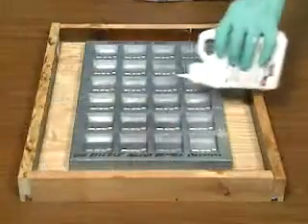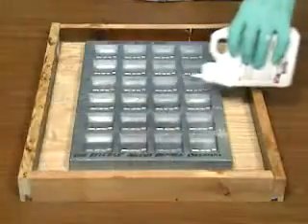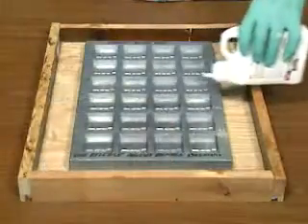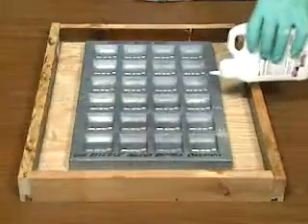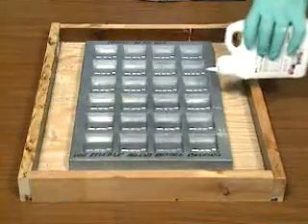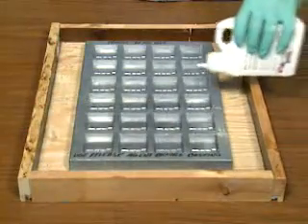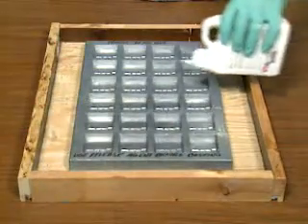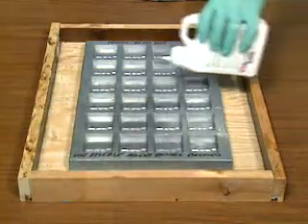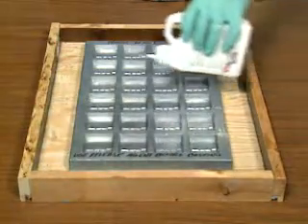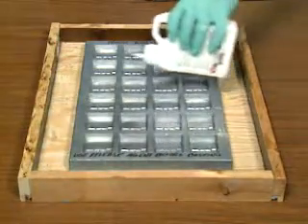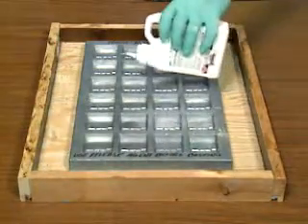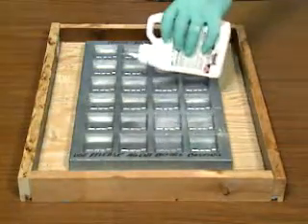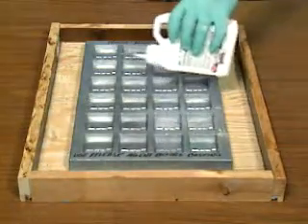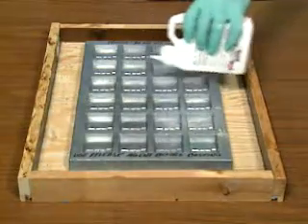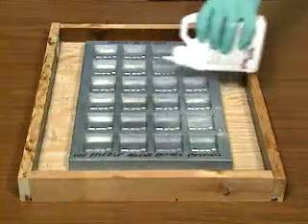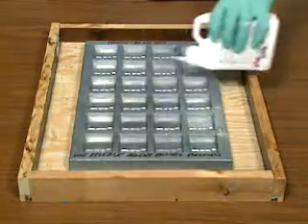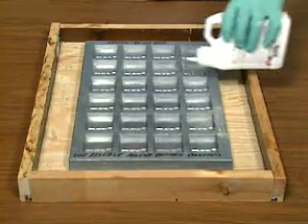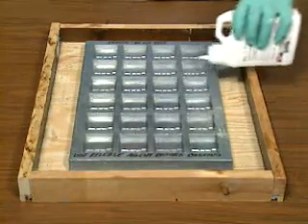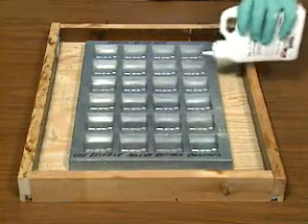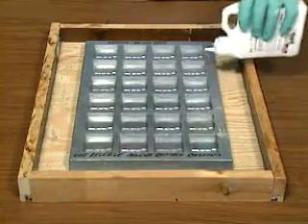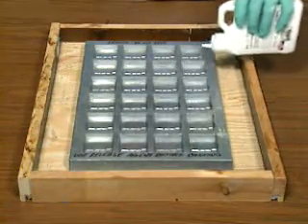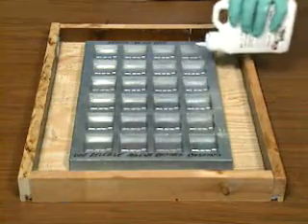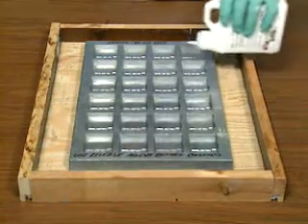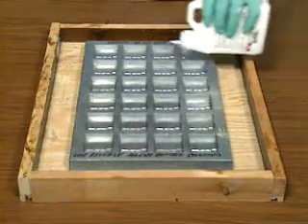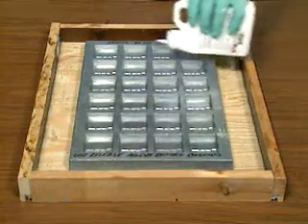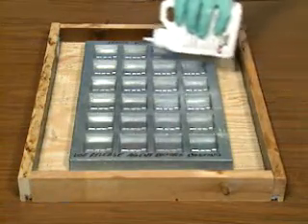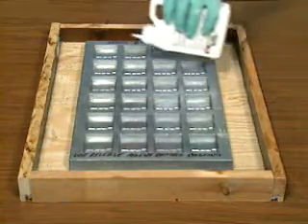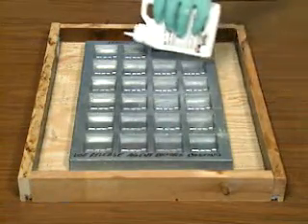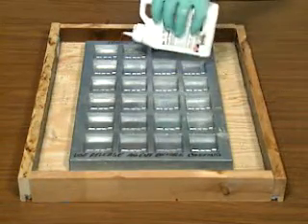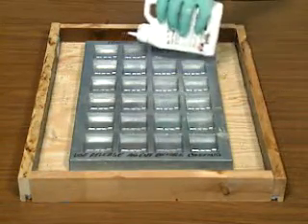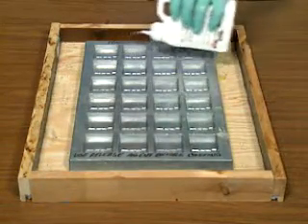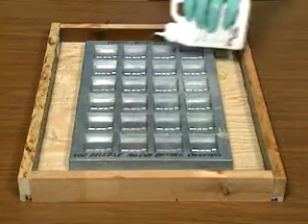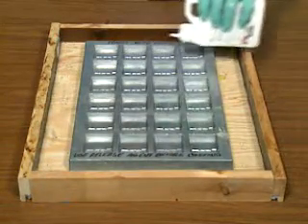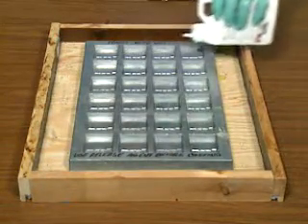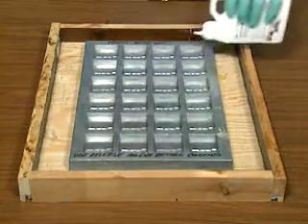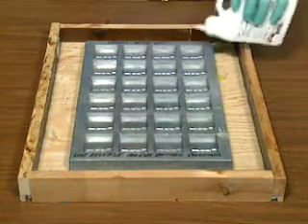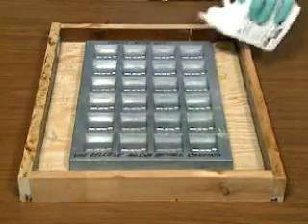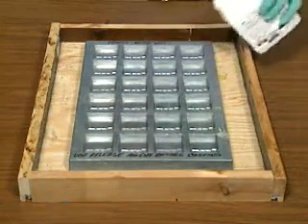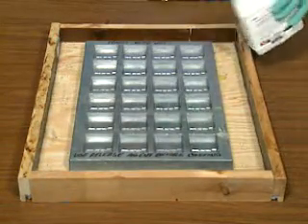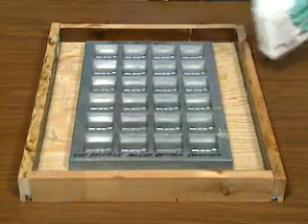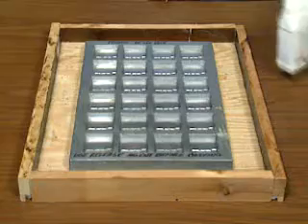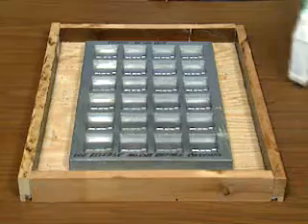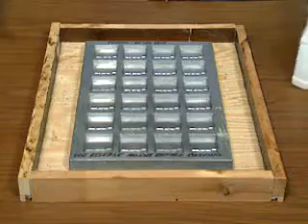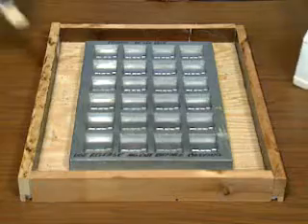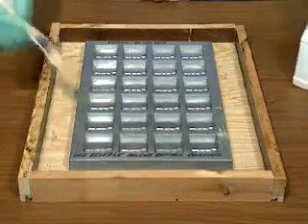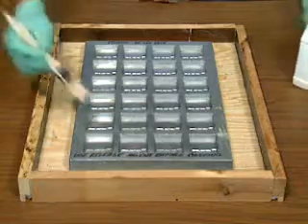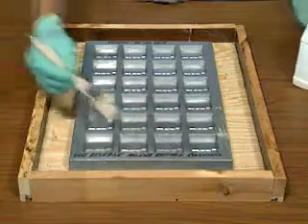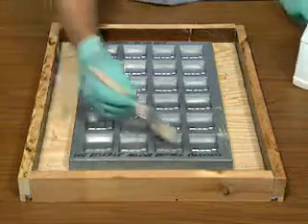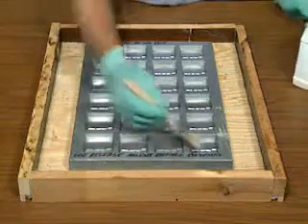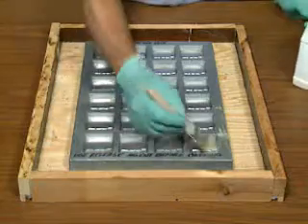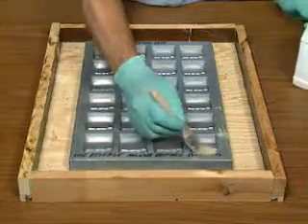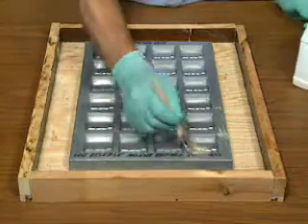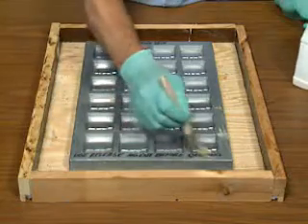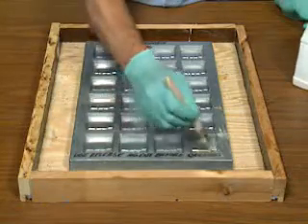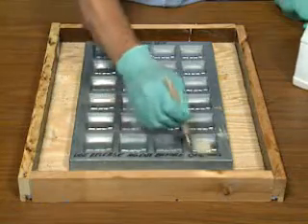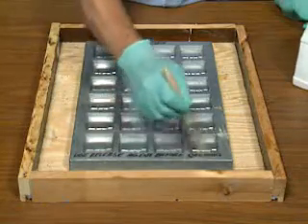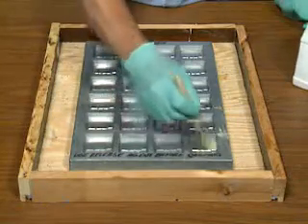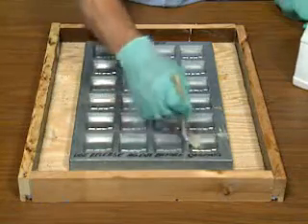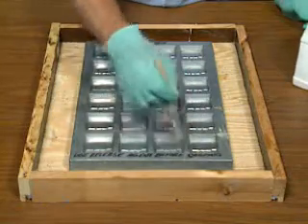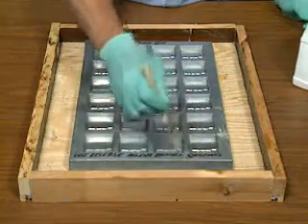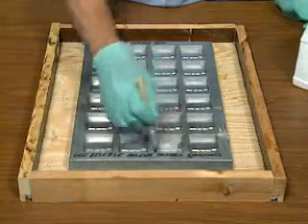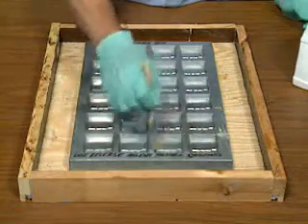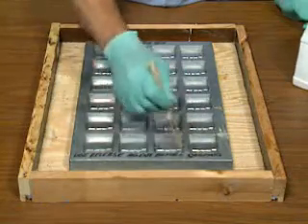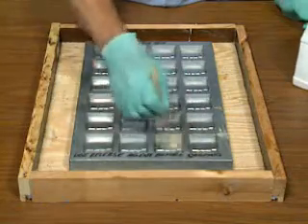Begin by applying DEVCON liquid release agent to the mold, using a brush to work the release agent into the corners.